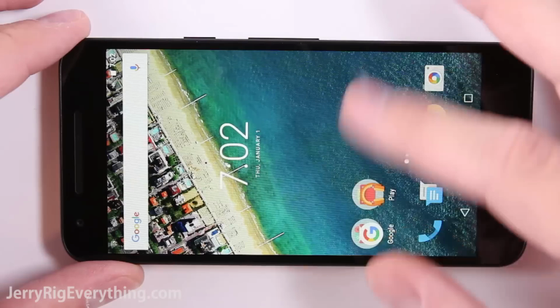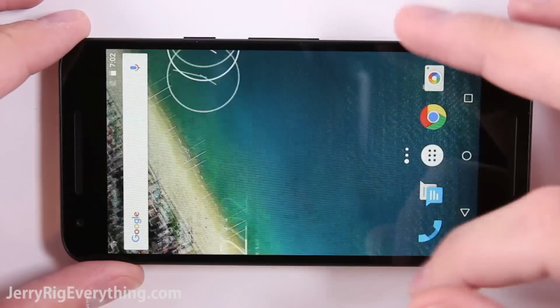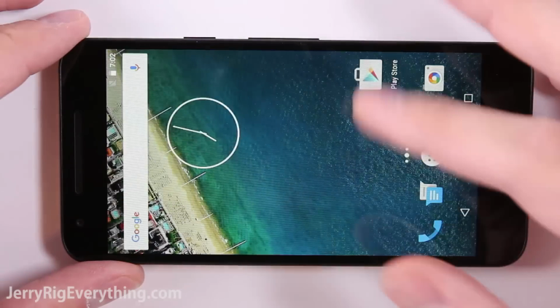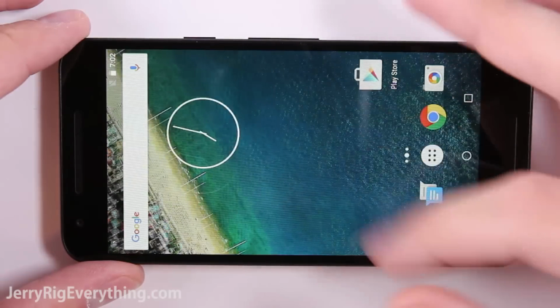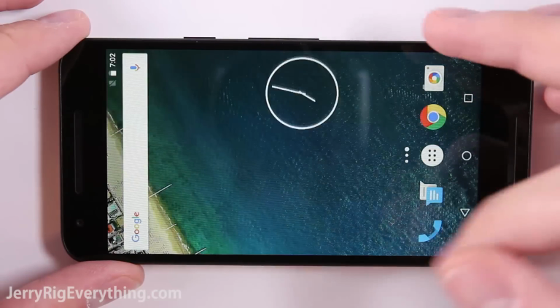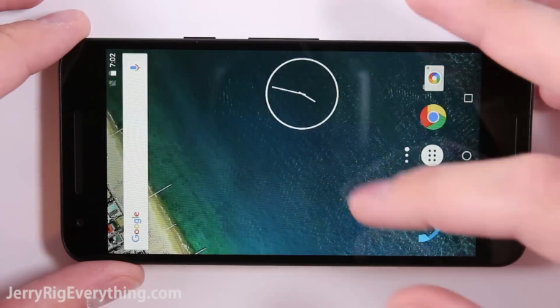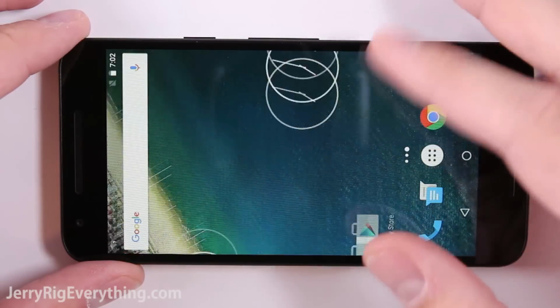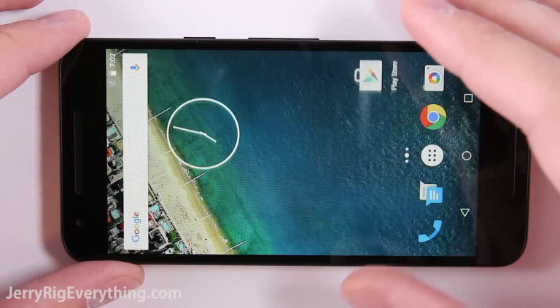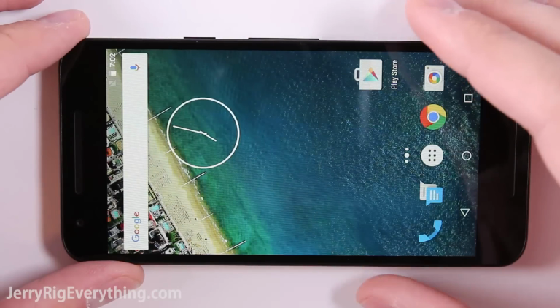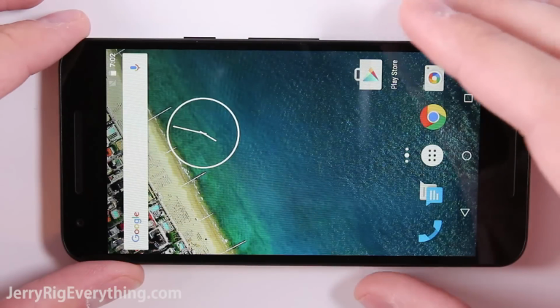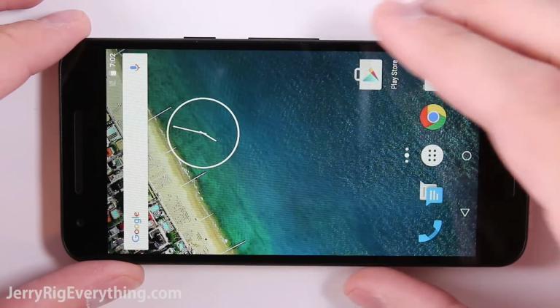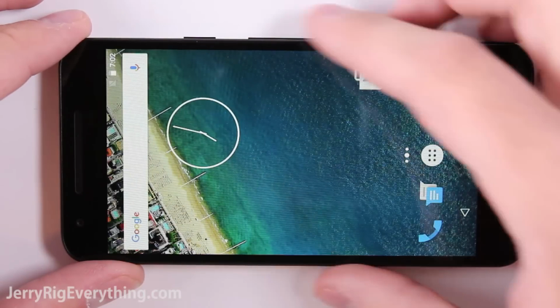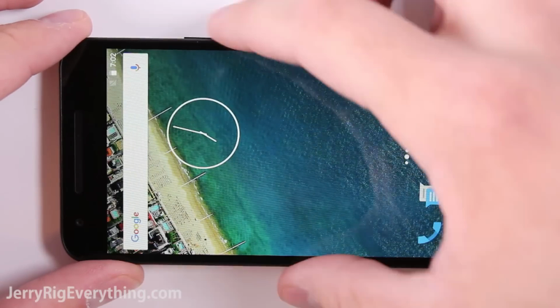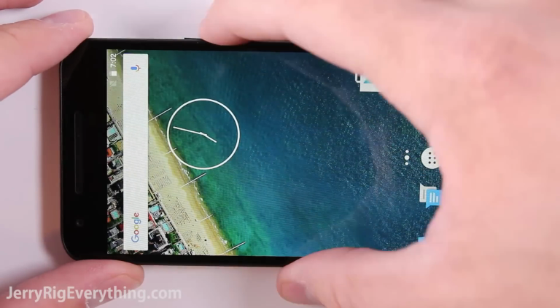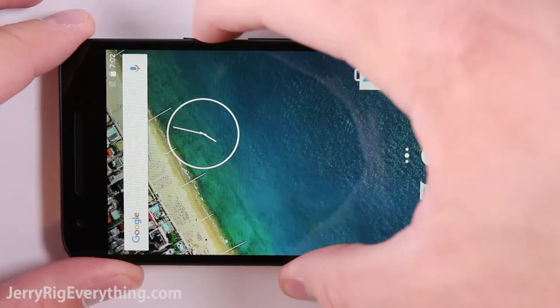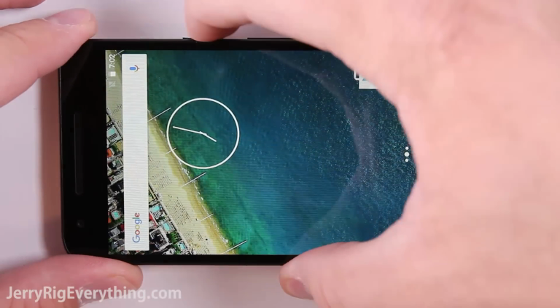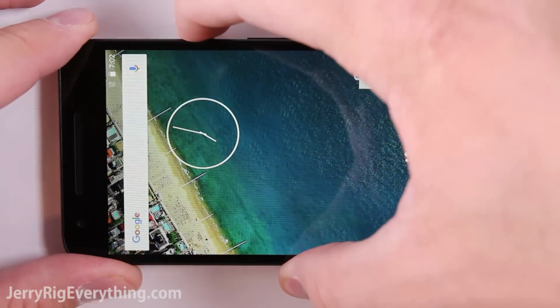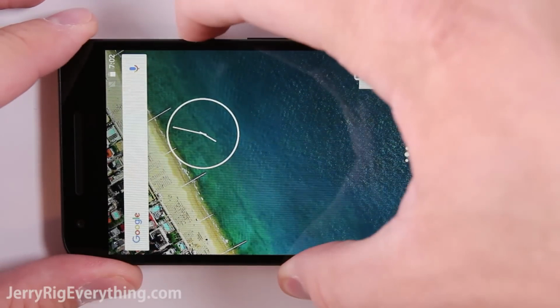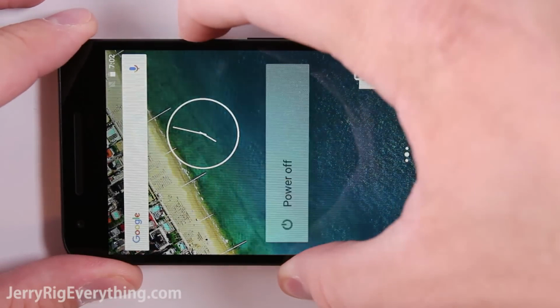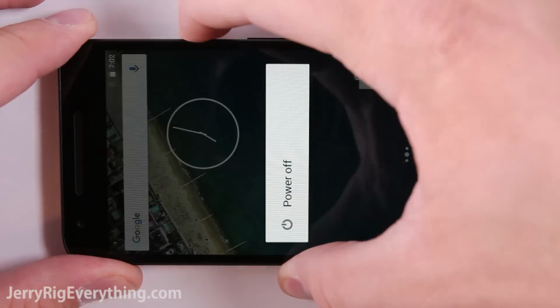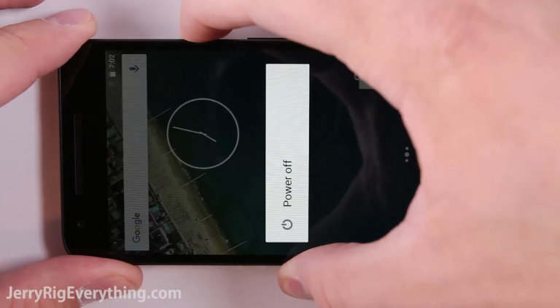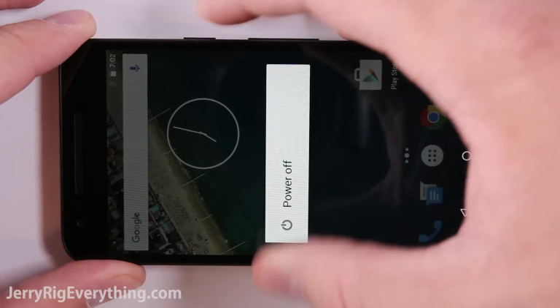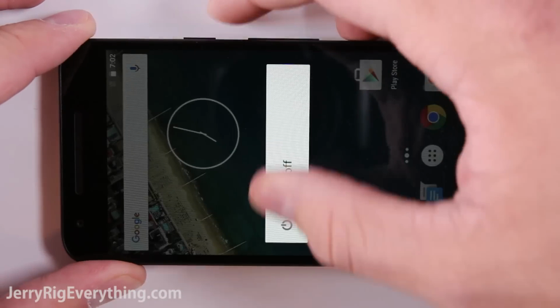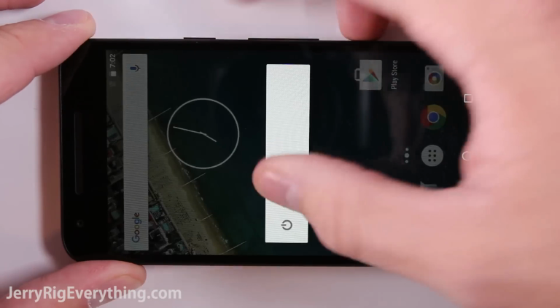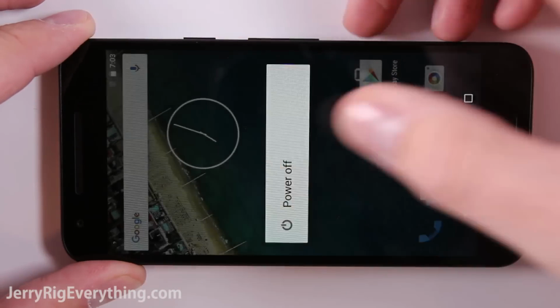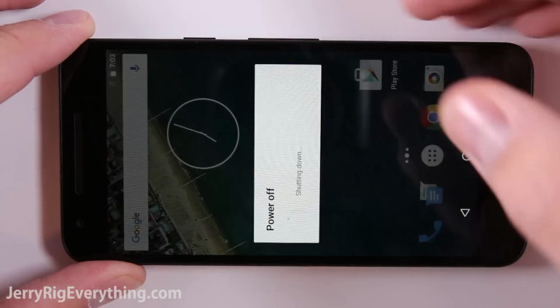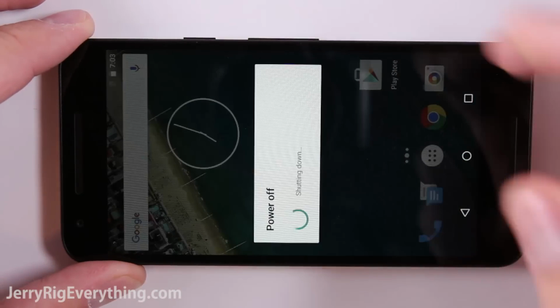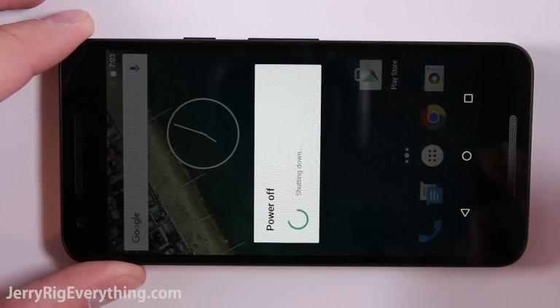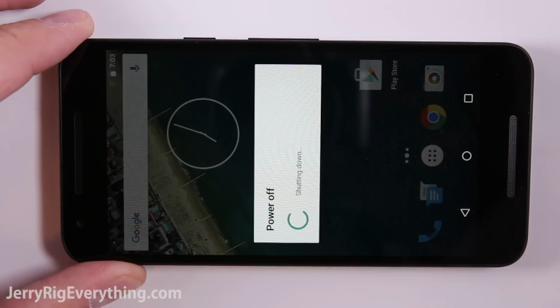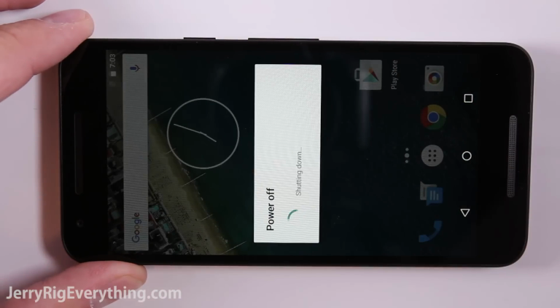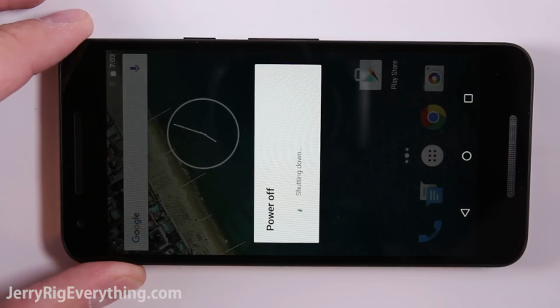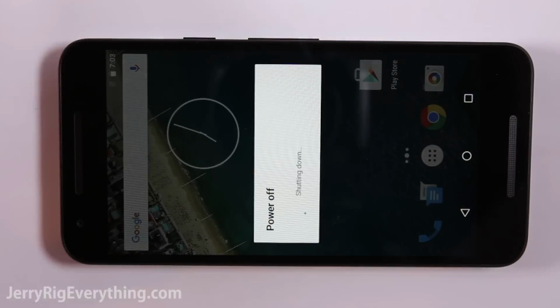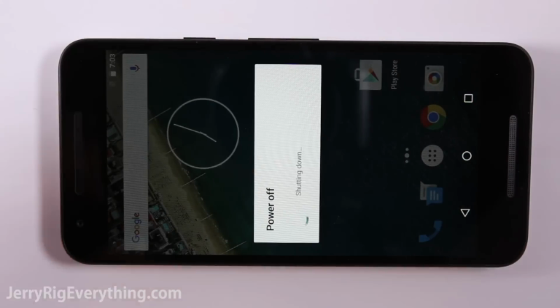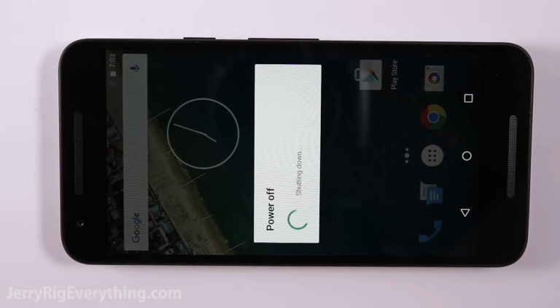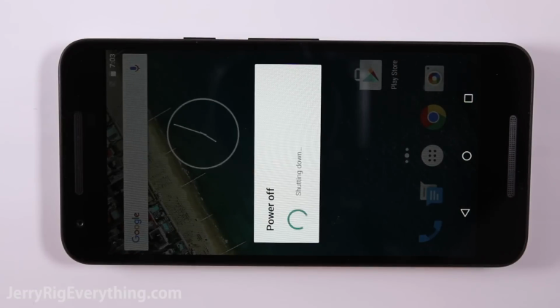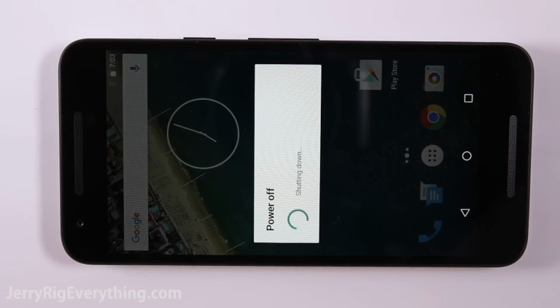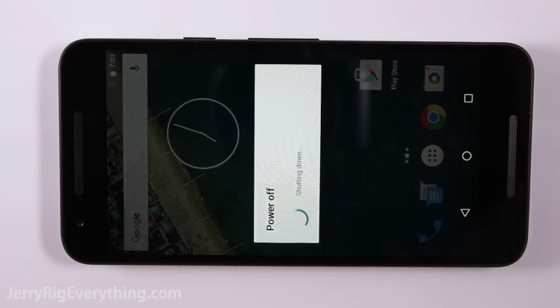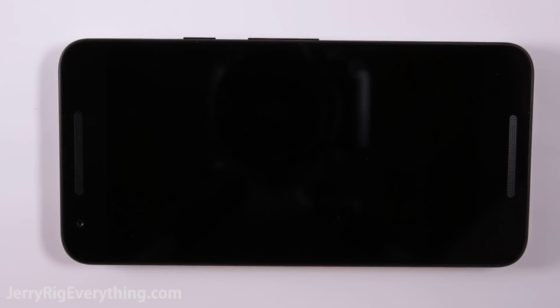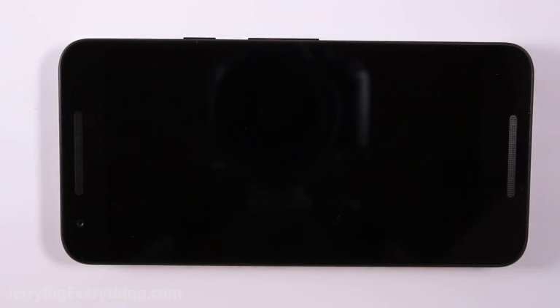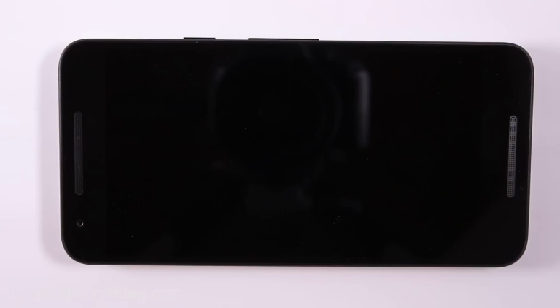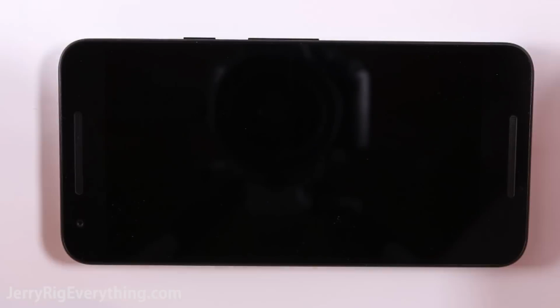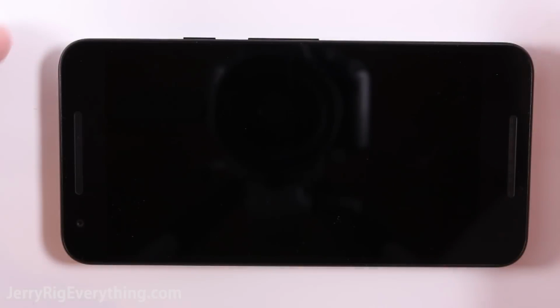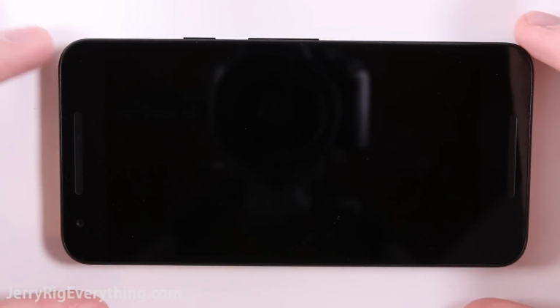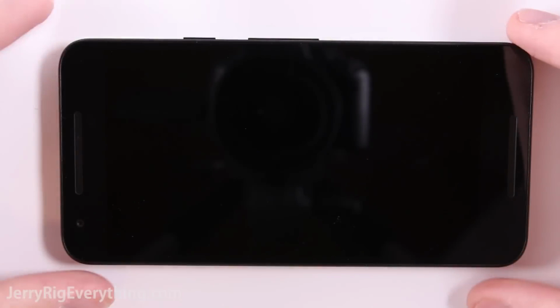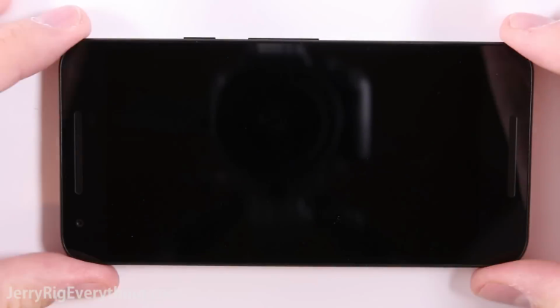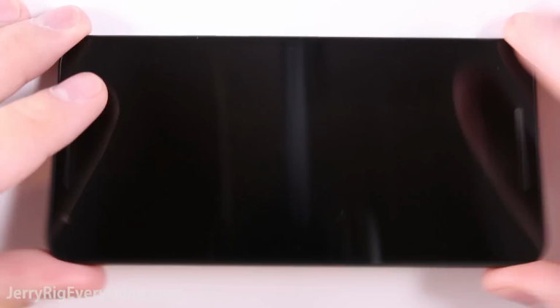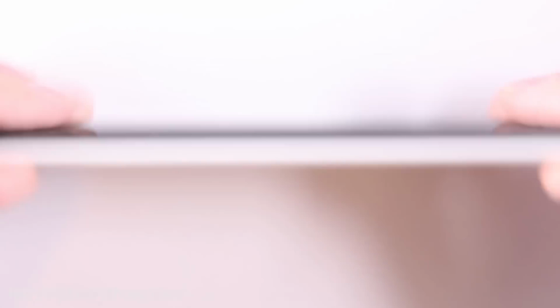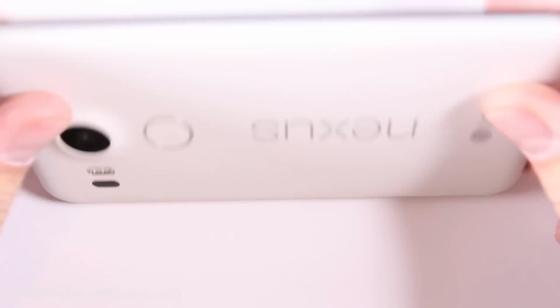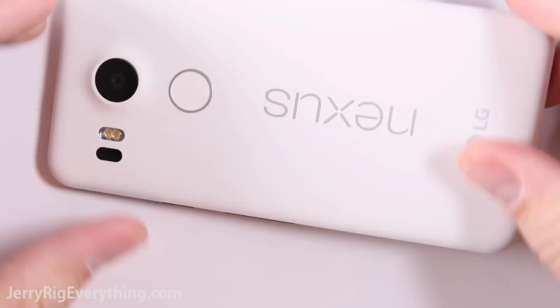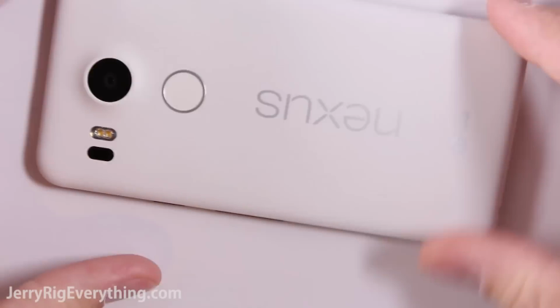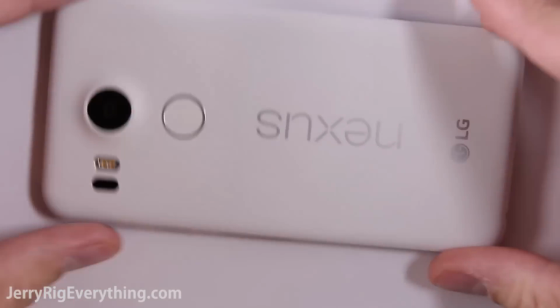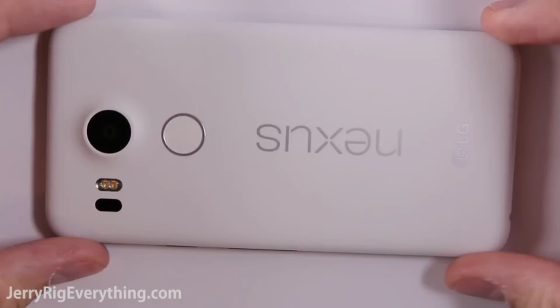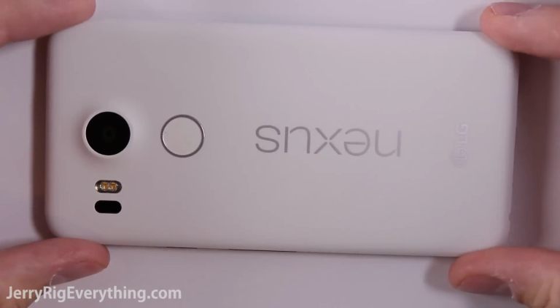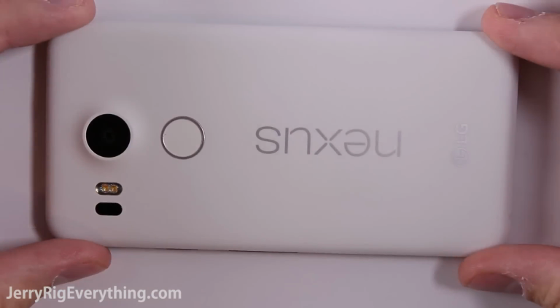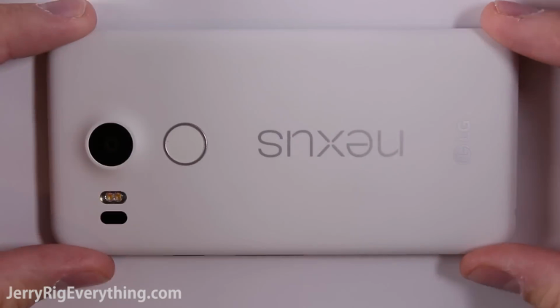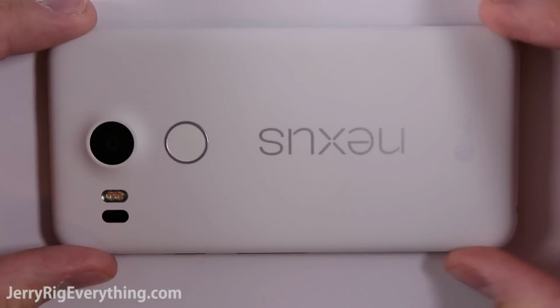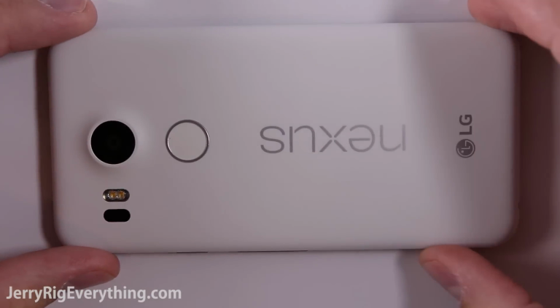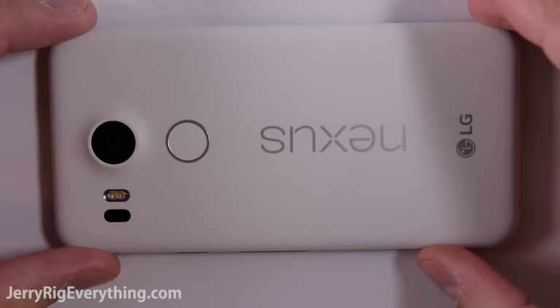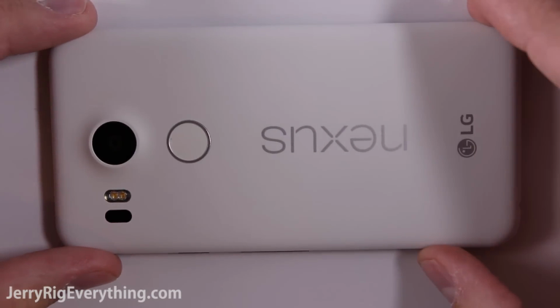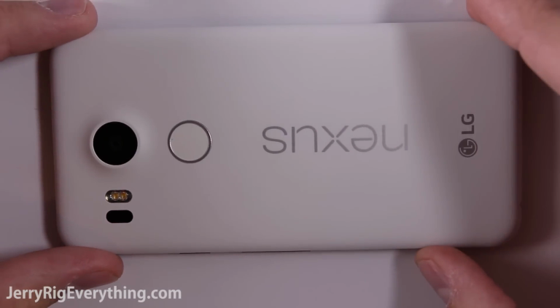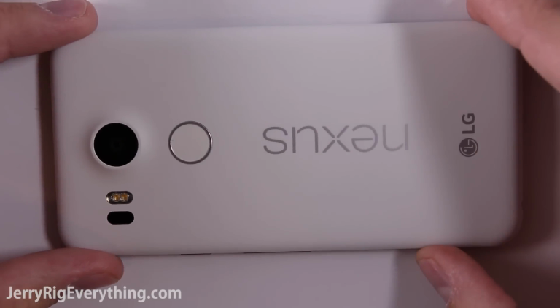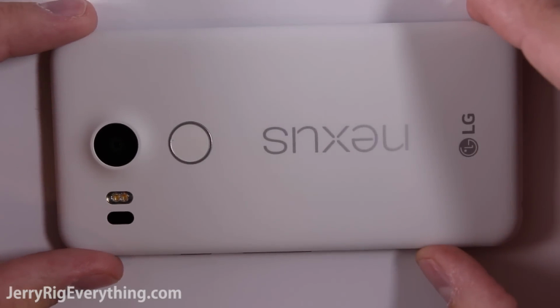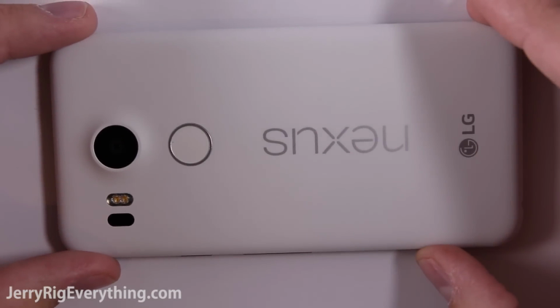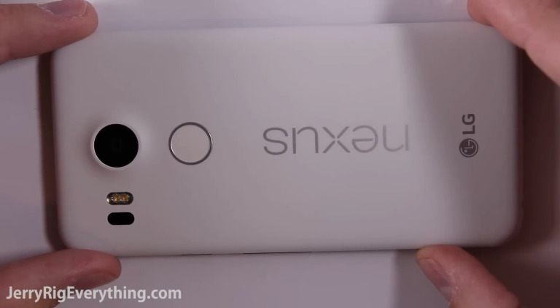What's up YouTube. Today we're going to do a teardown and repair video for the Nexus 5X. This phone is made by LG.